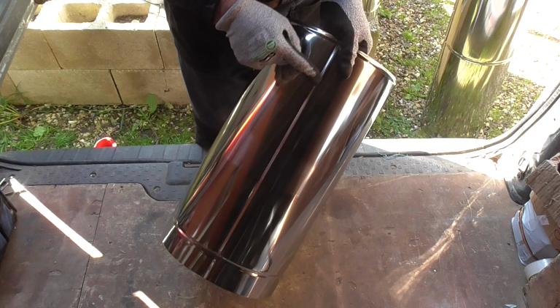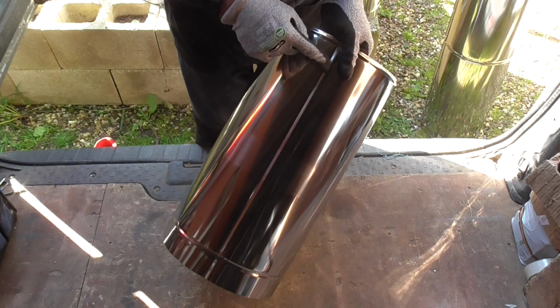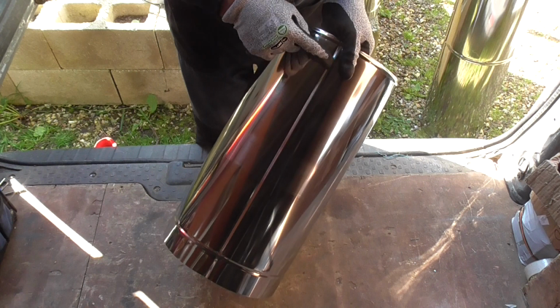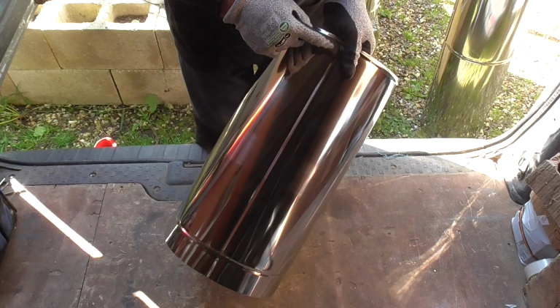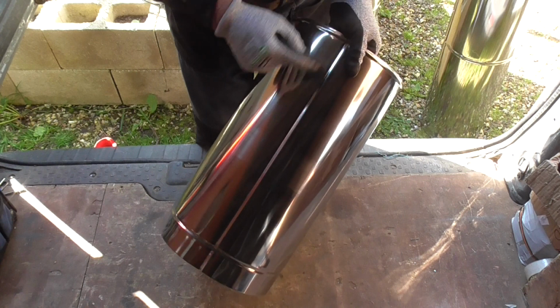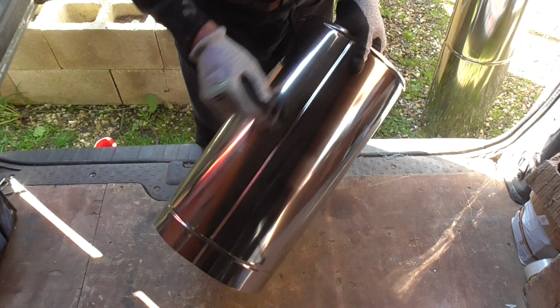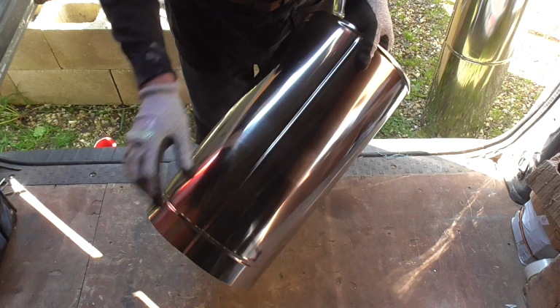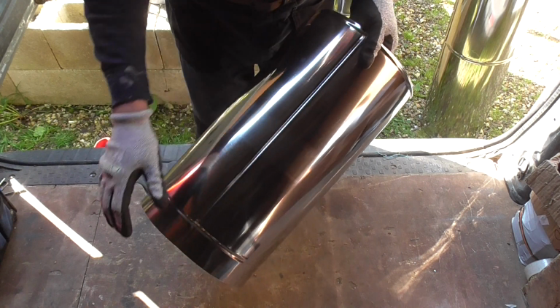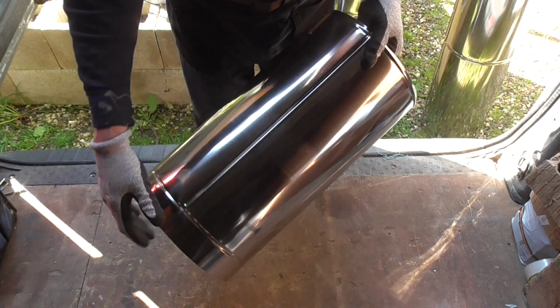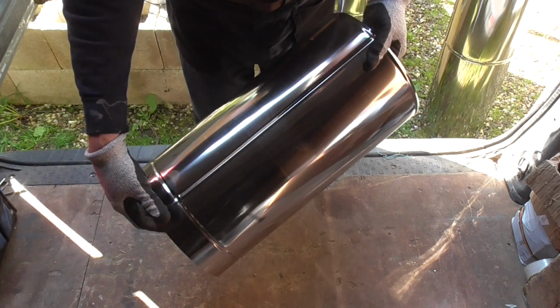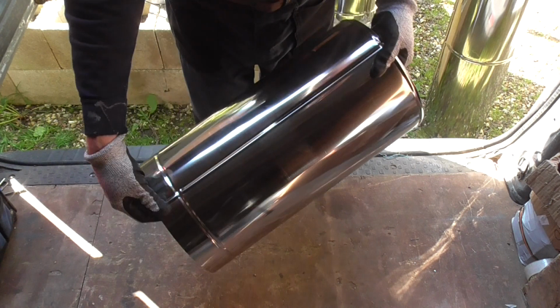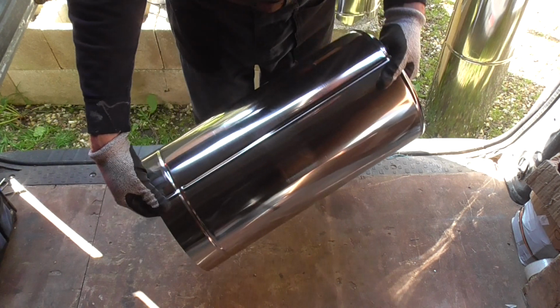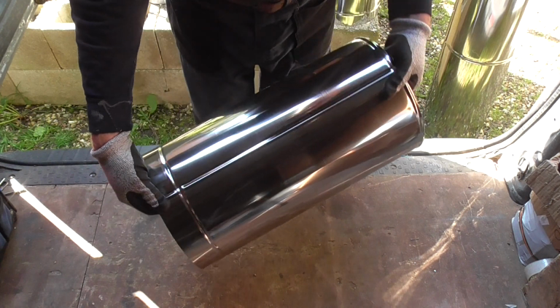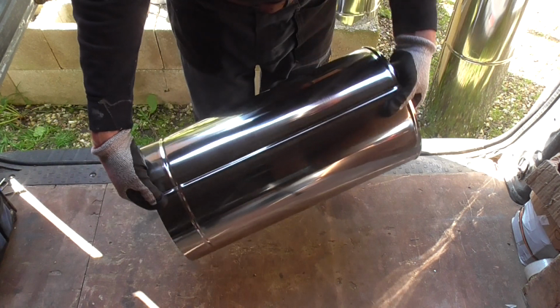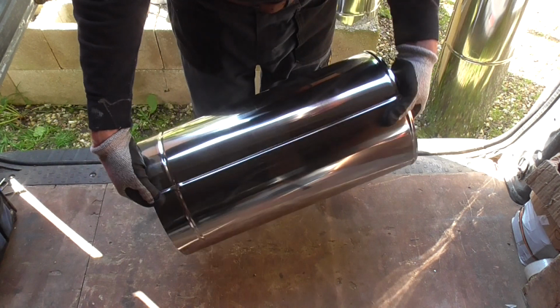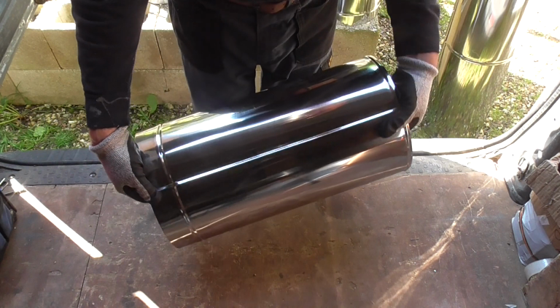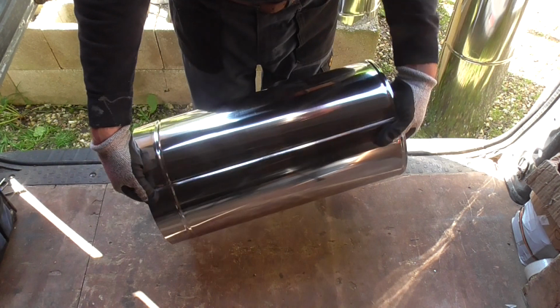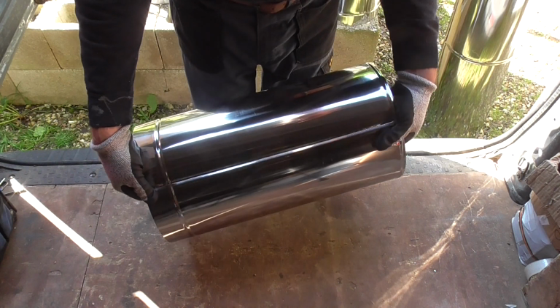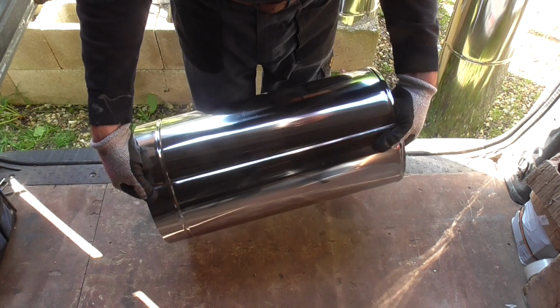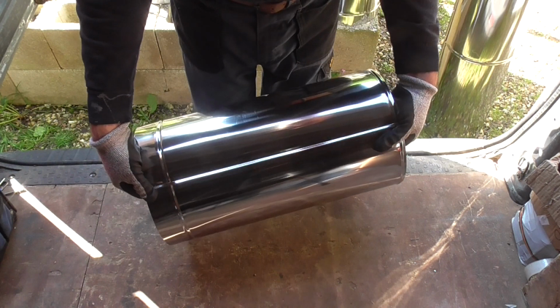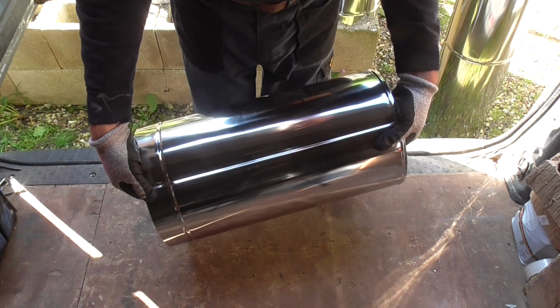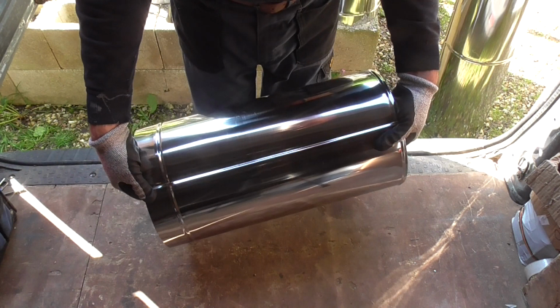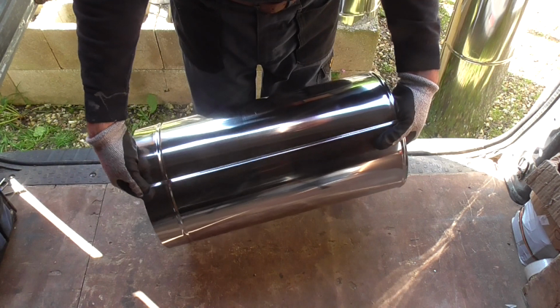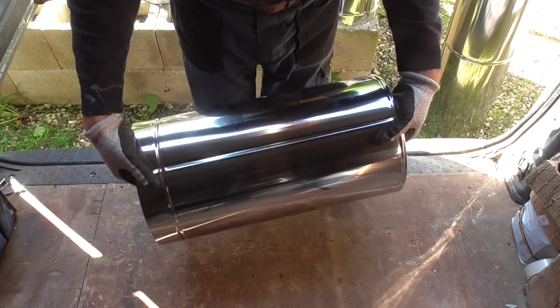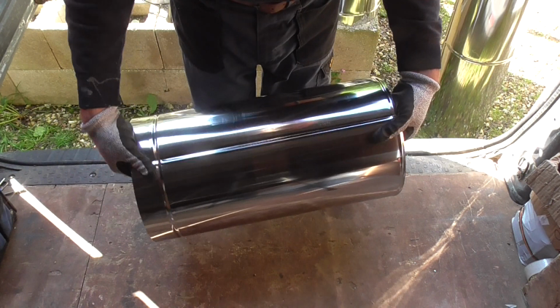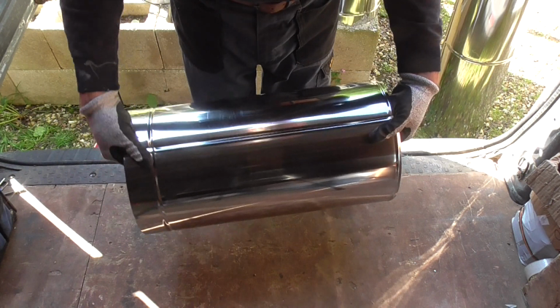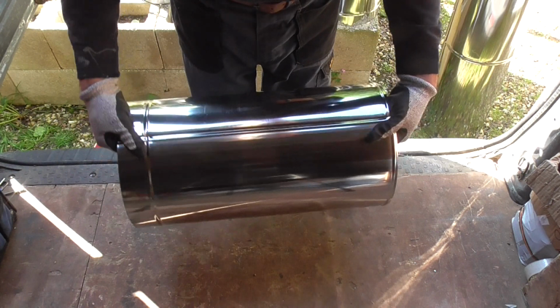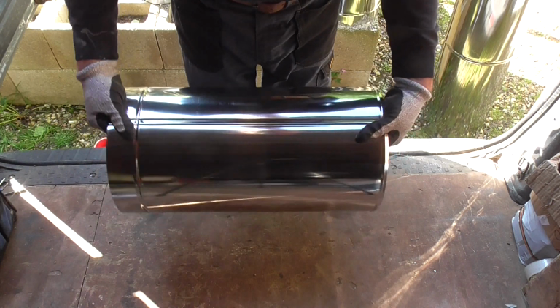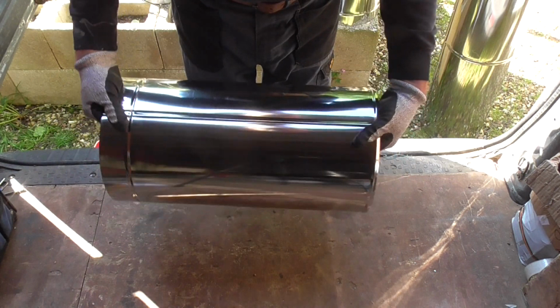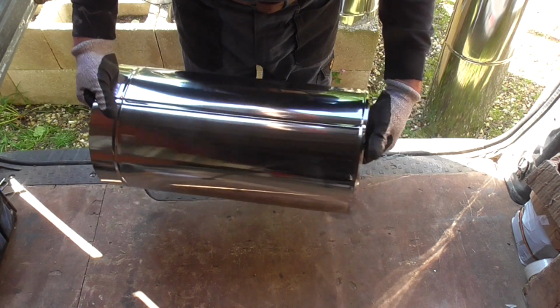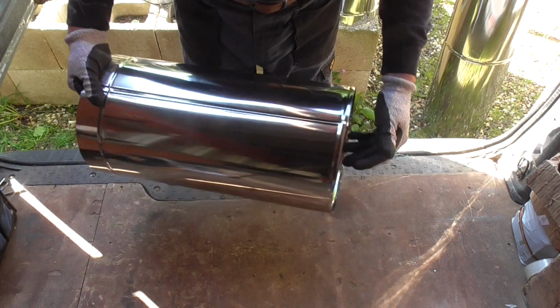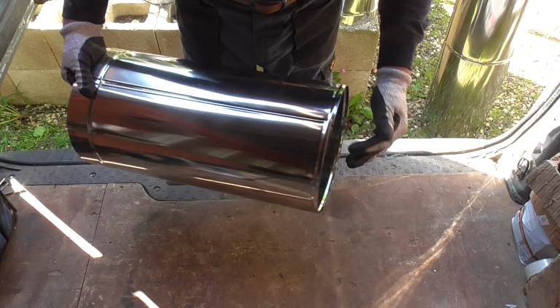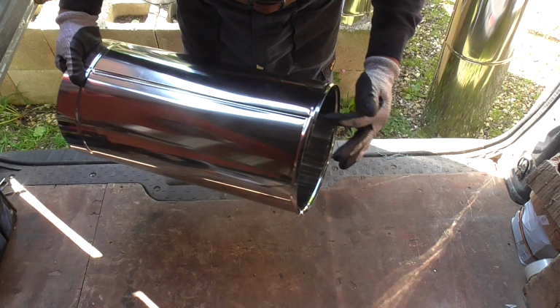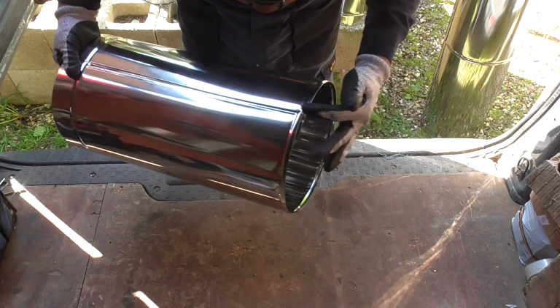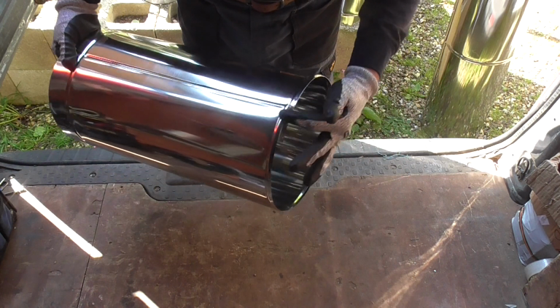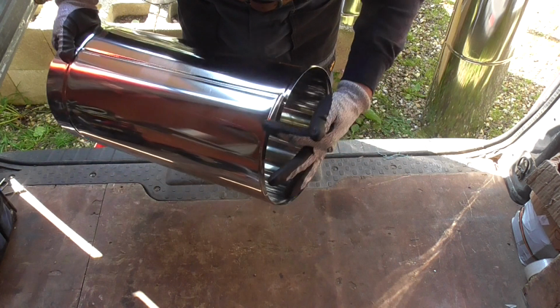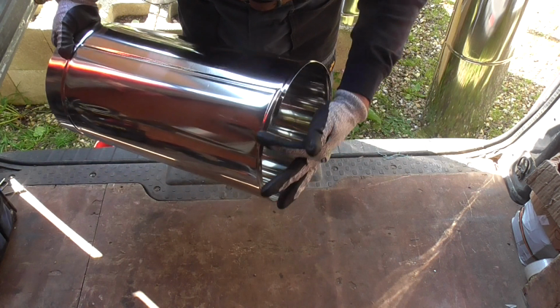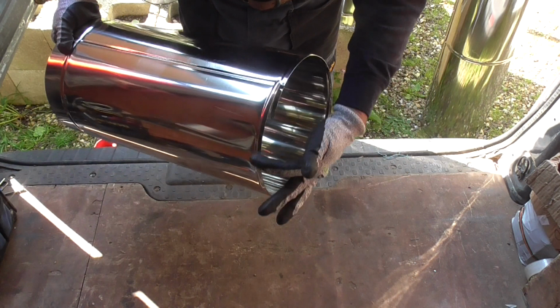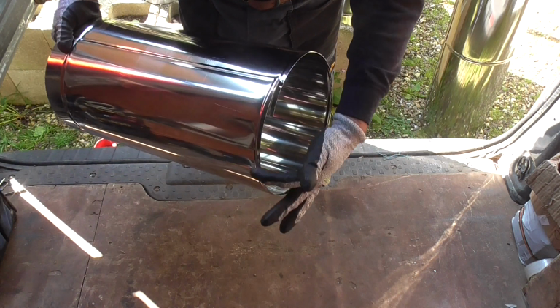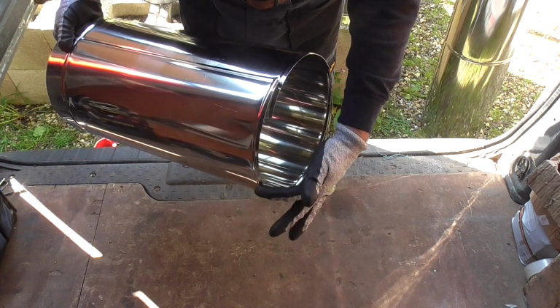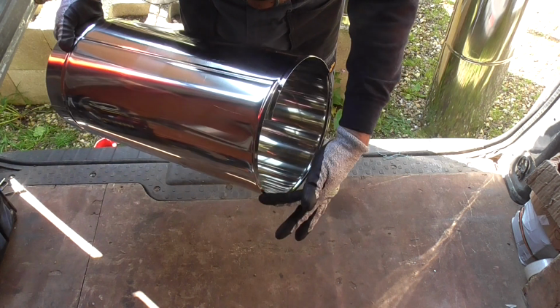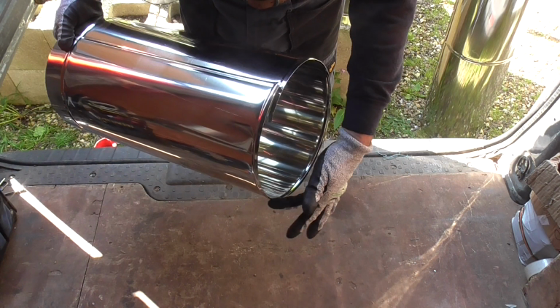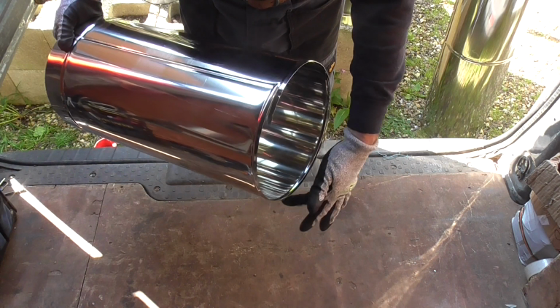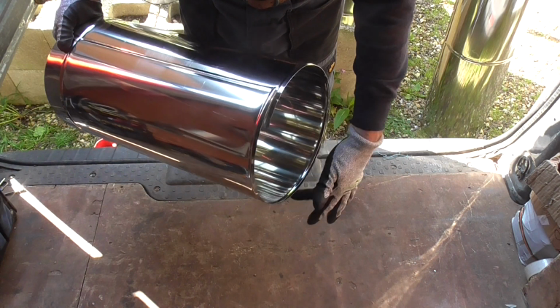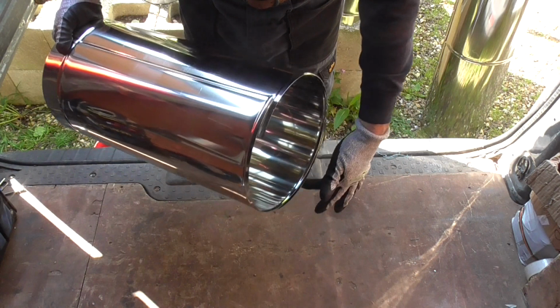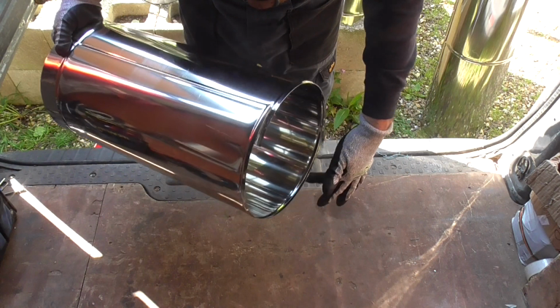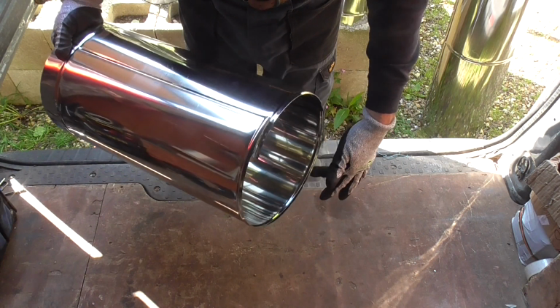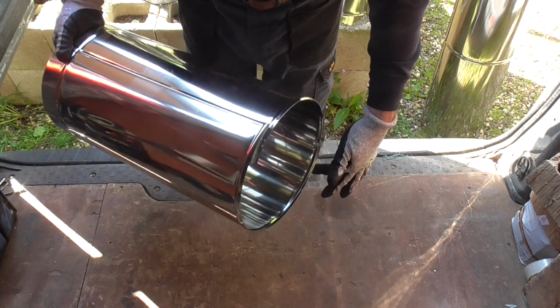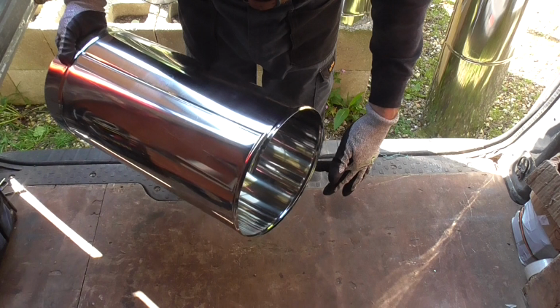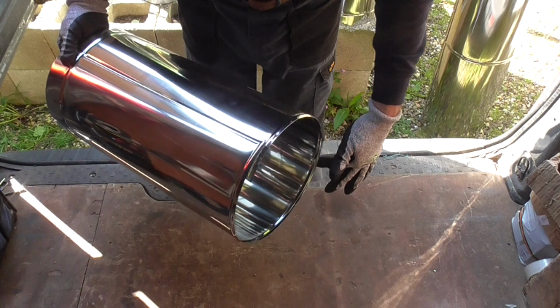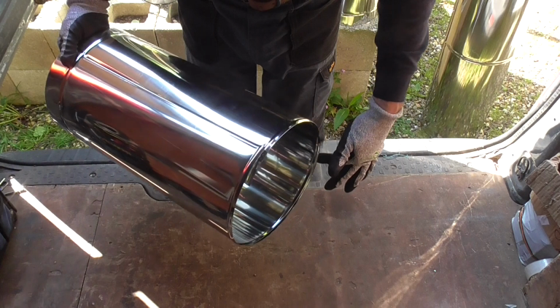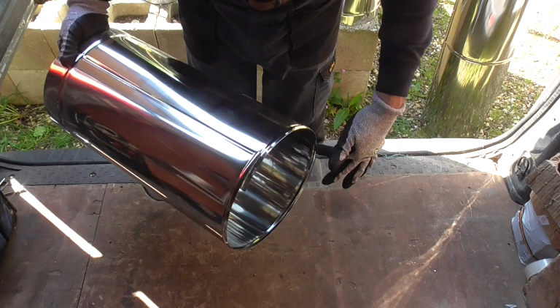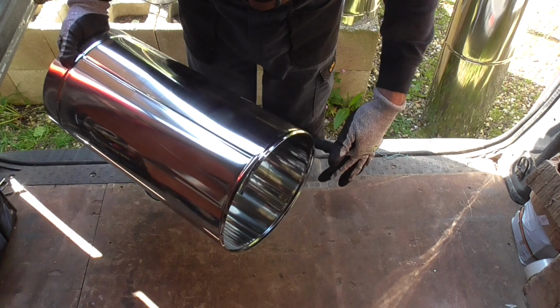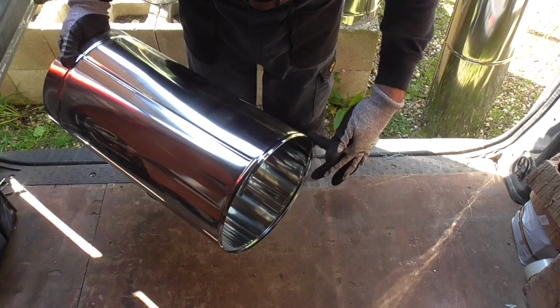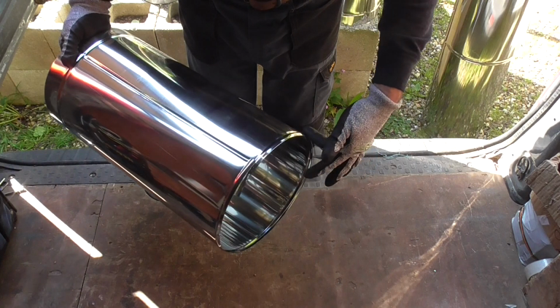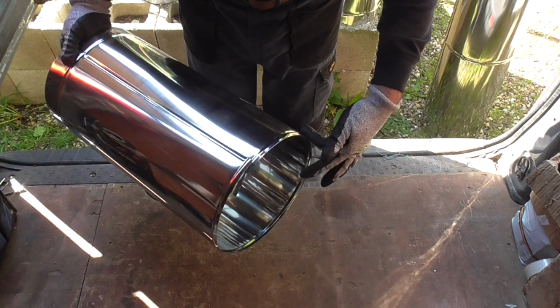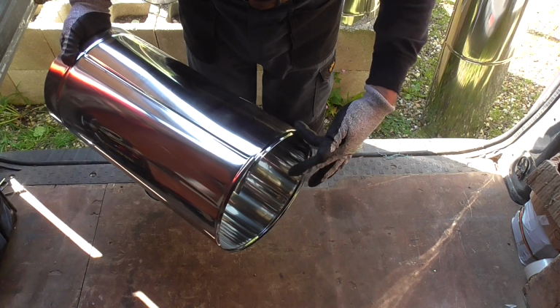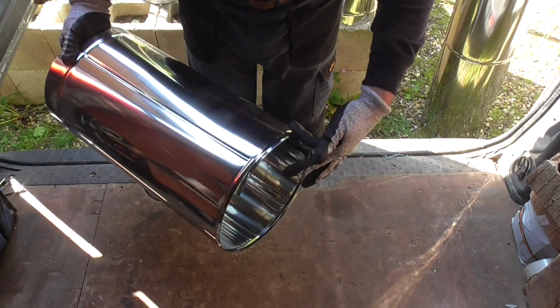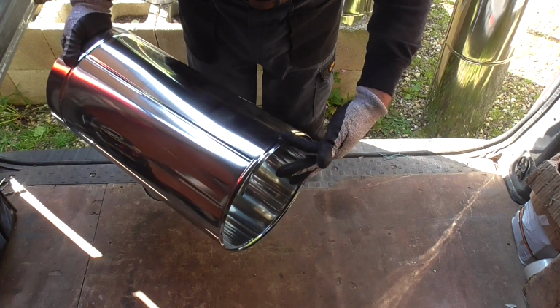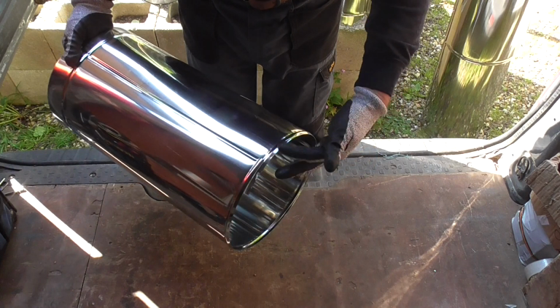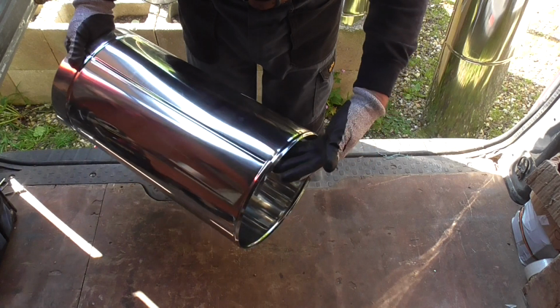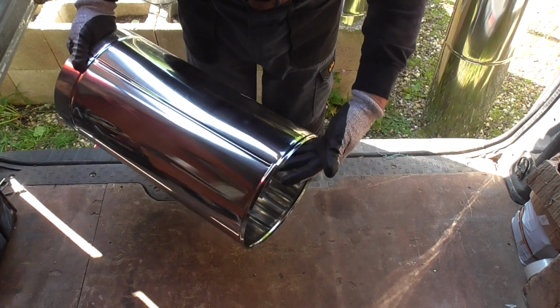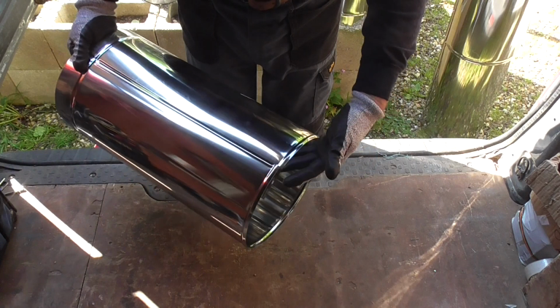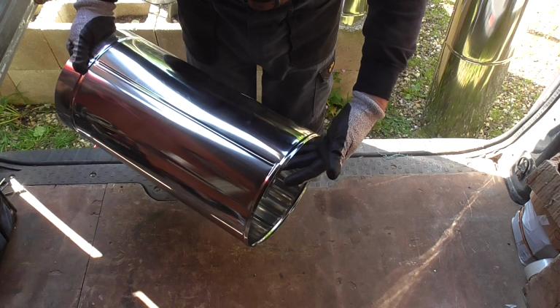There are absolutely no ripples in that. It's very straight and there are absolutely no ripples in that either.